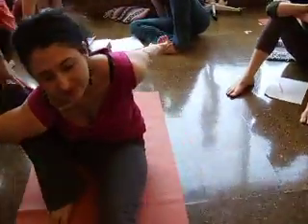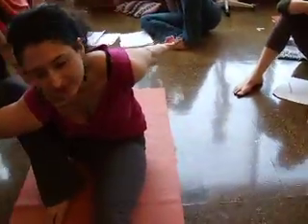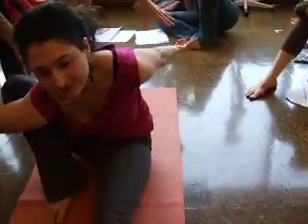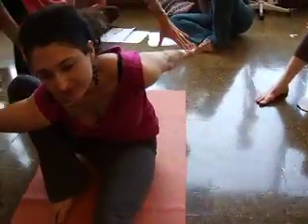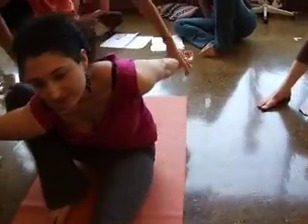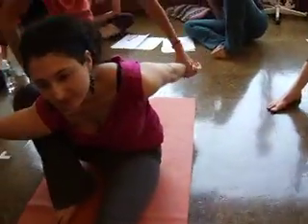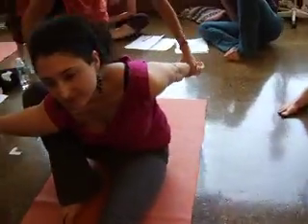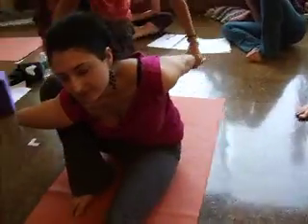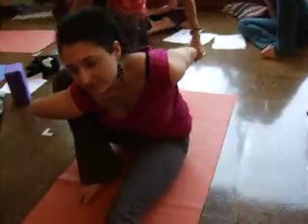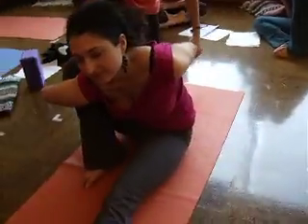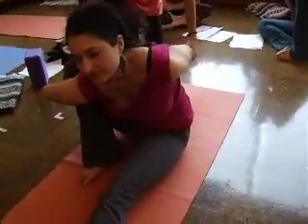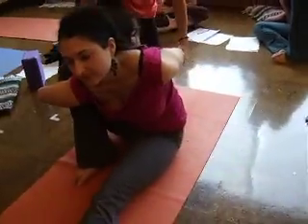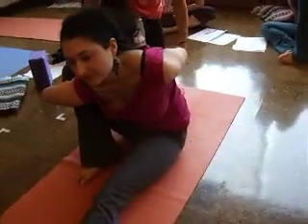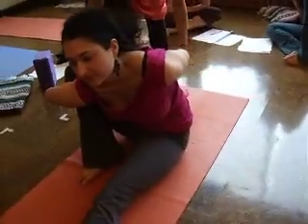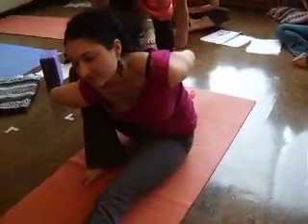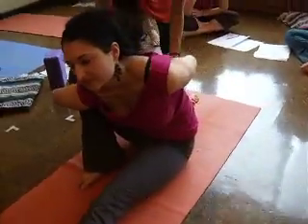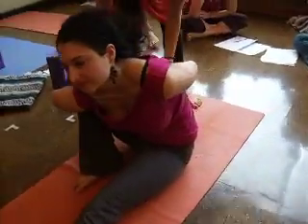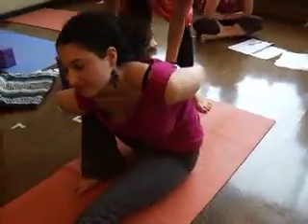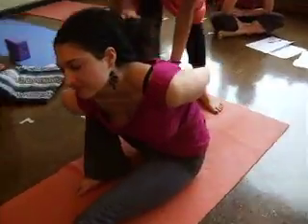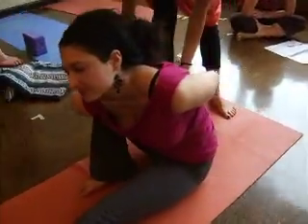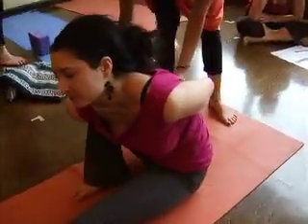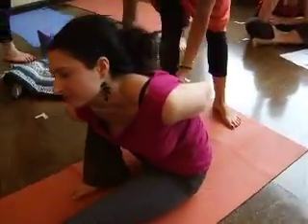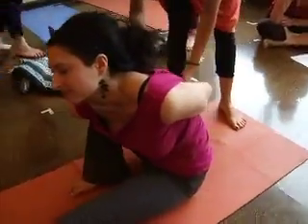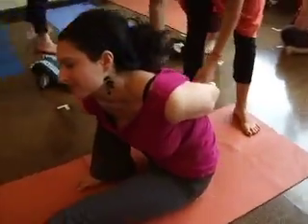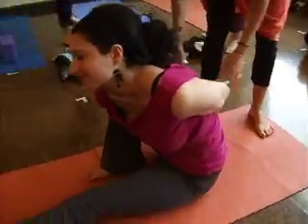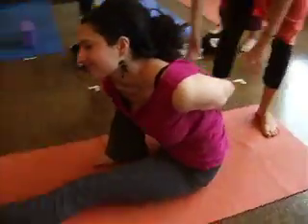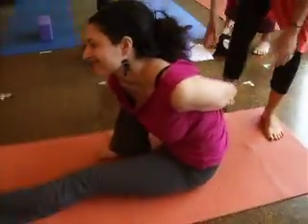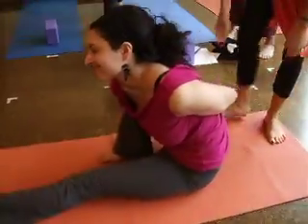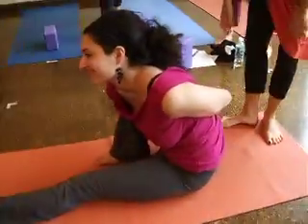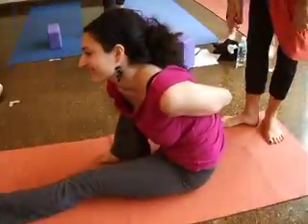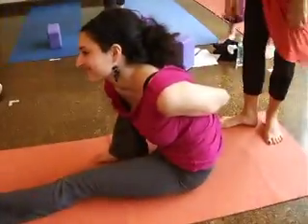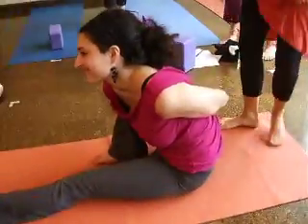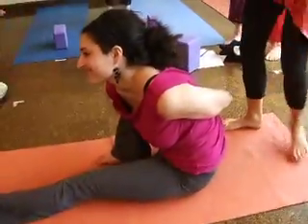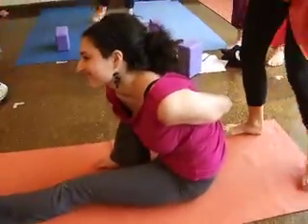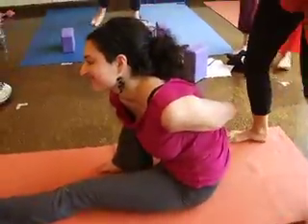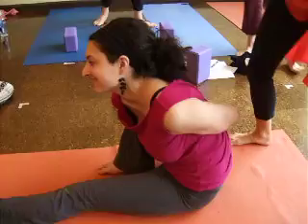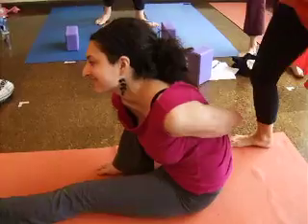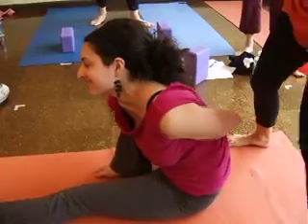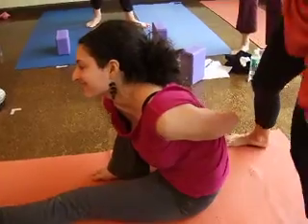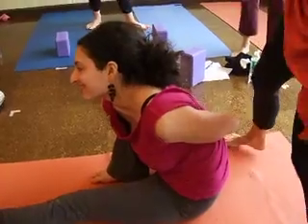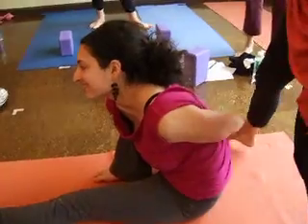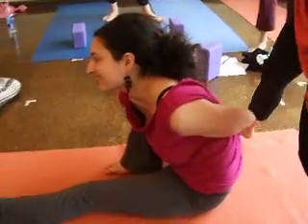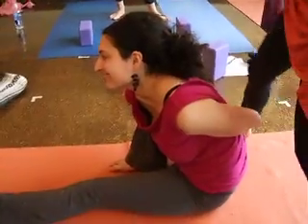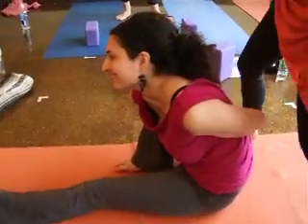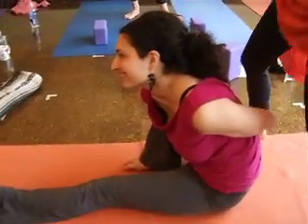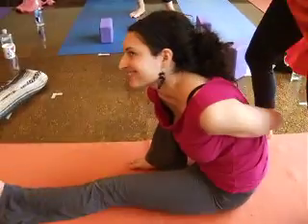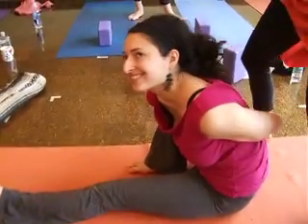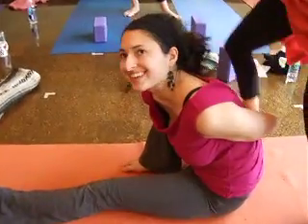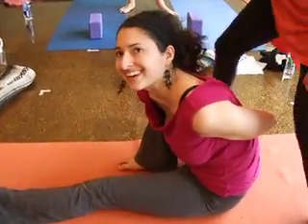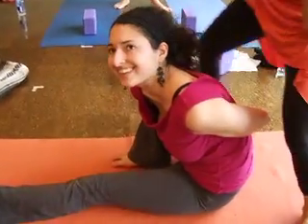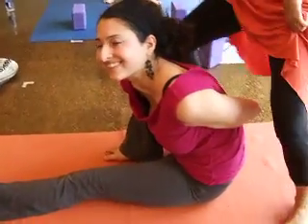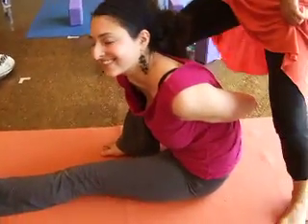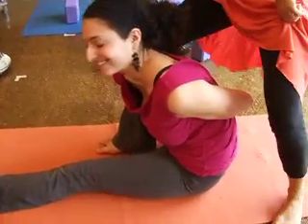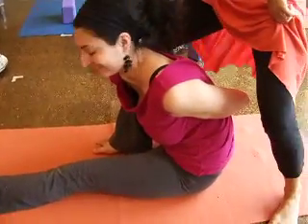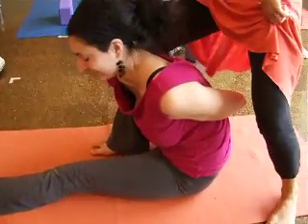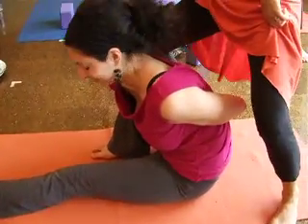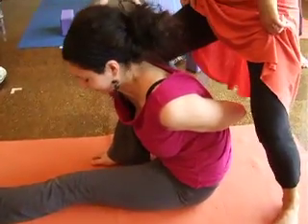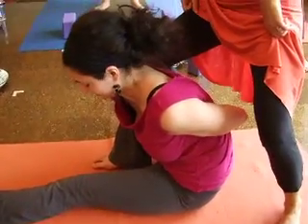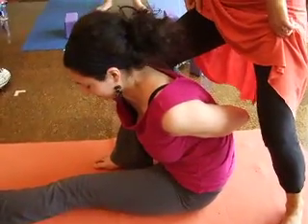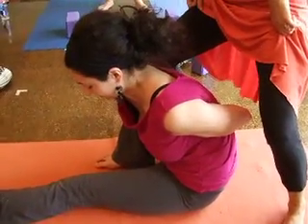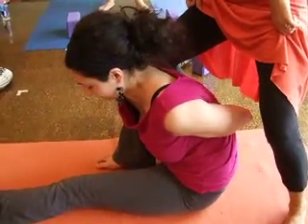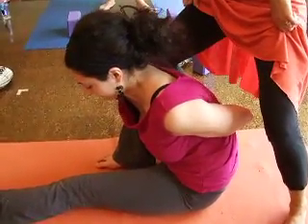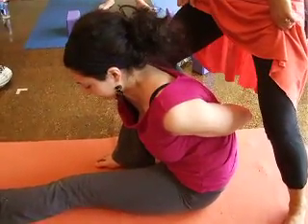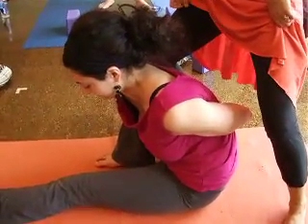Now she comes into the pose, and she knows the pose. She's at the Marie Chase. She's right about the pose. And then I'm hooking her here.